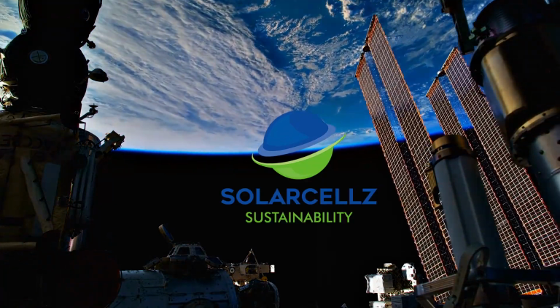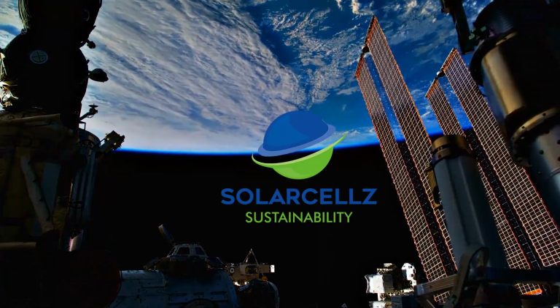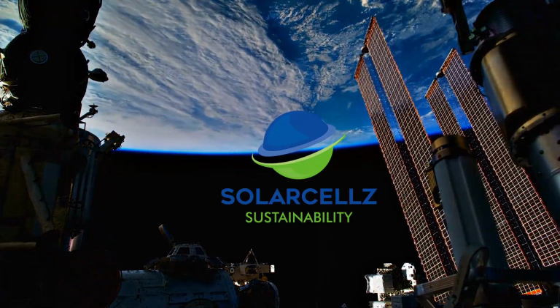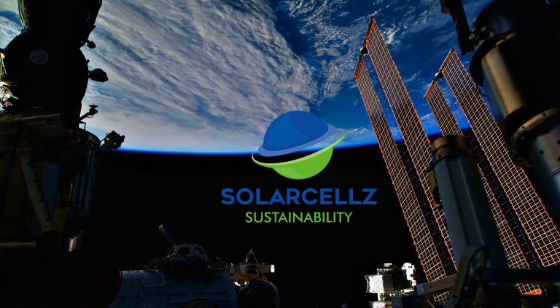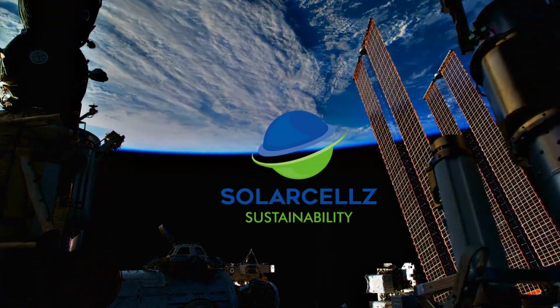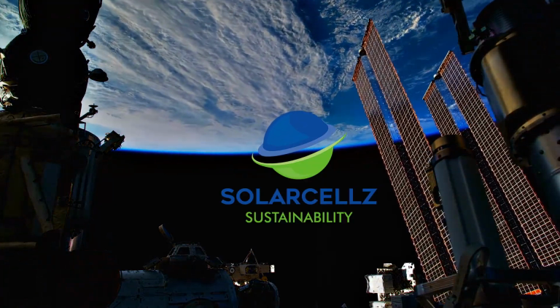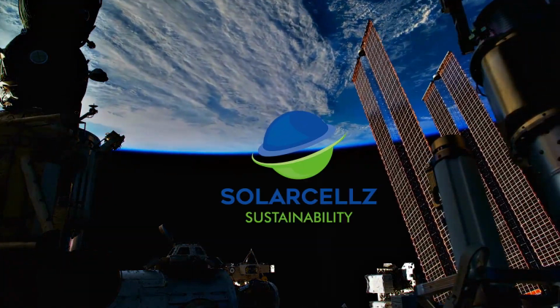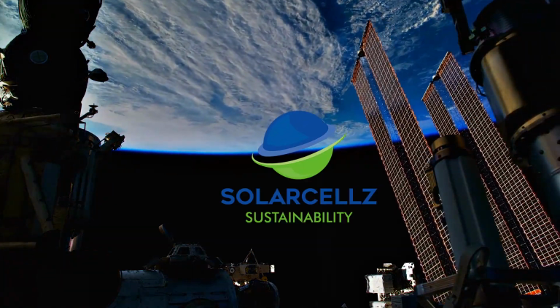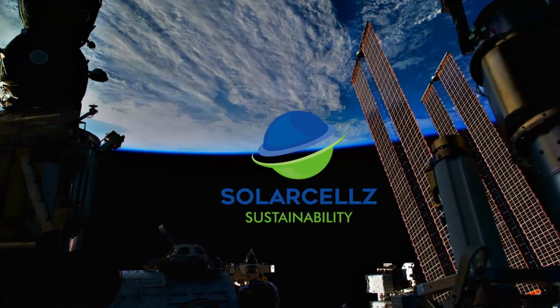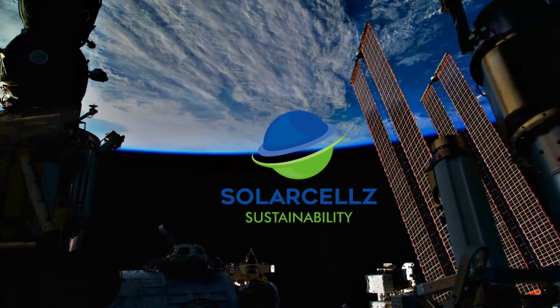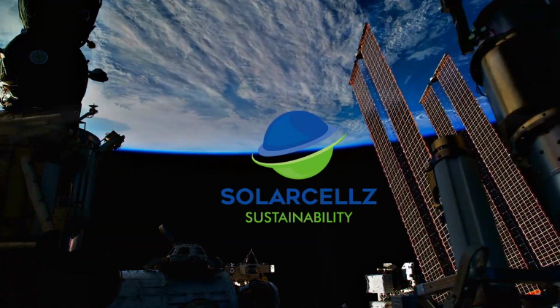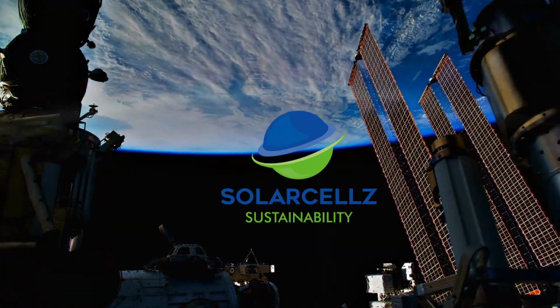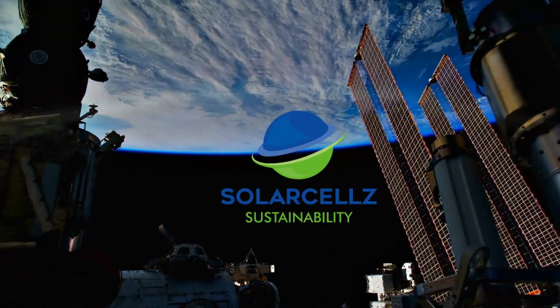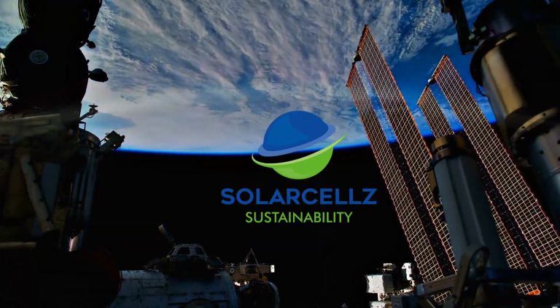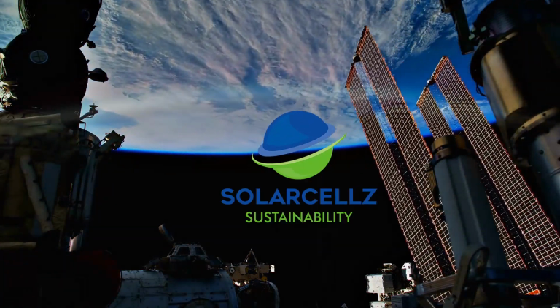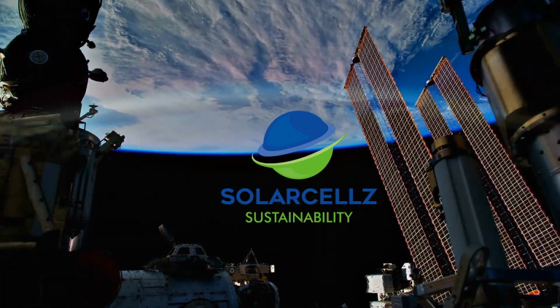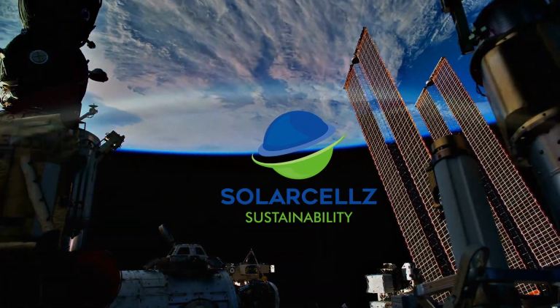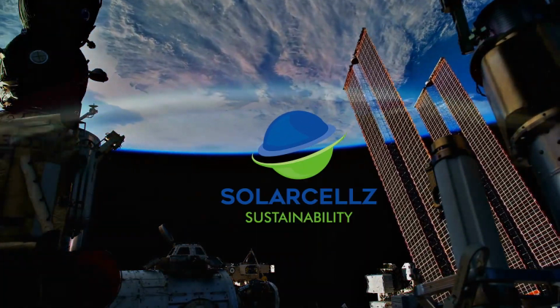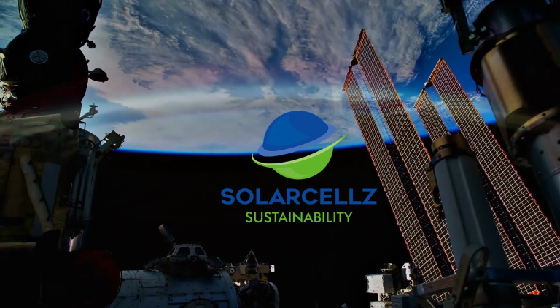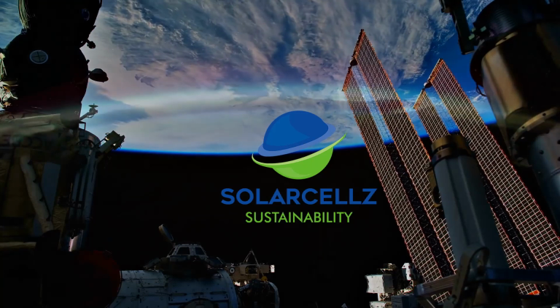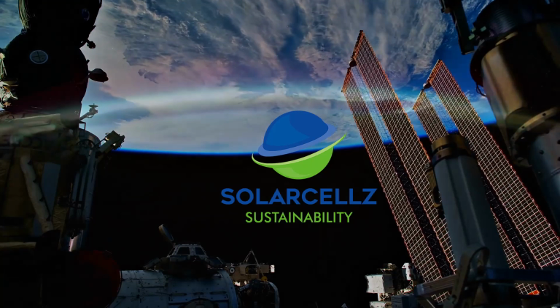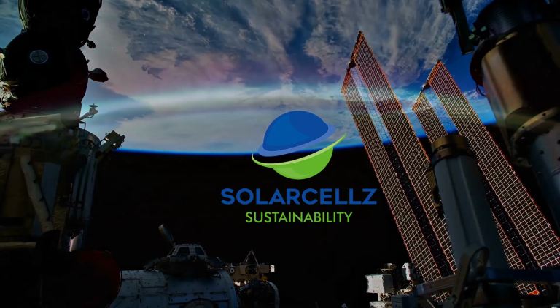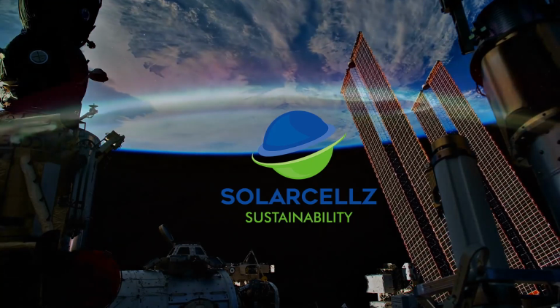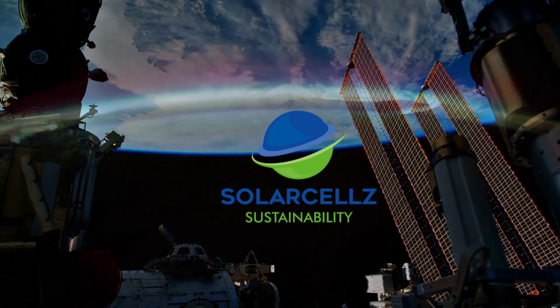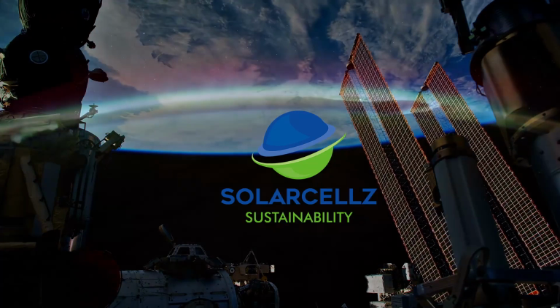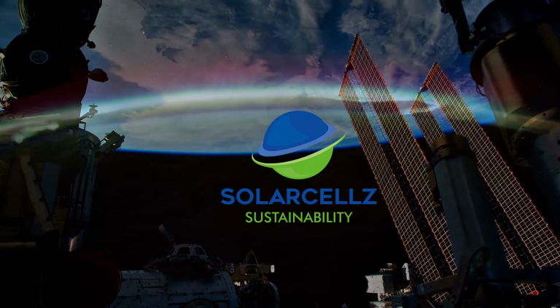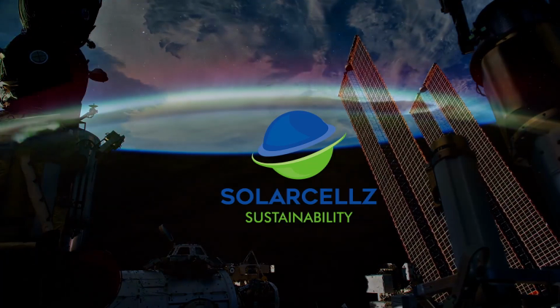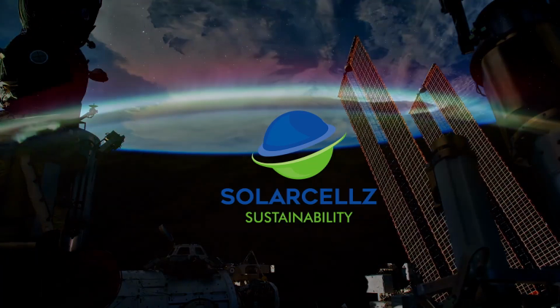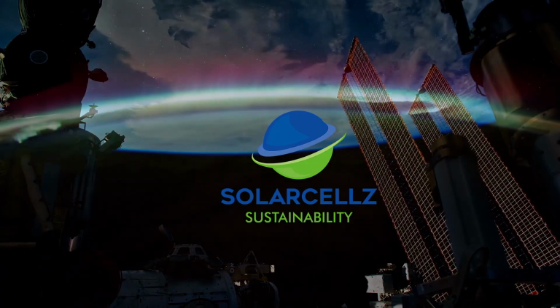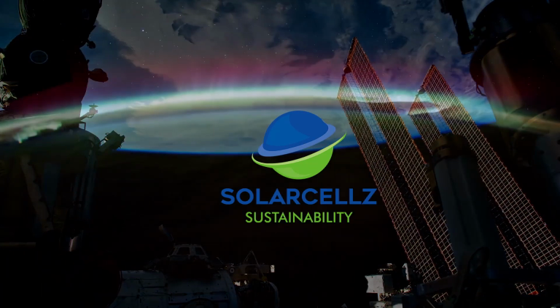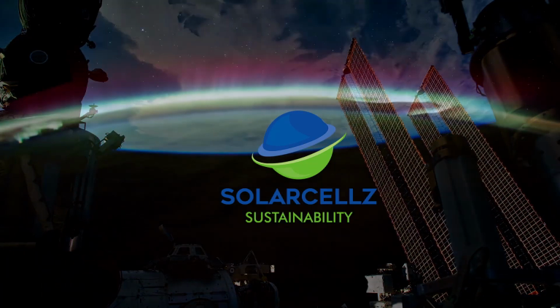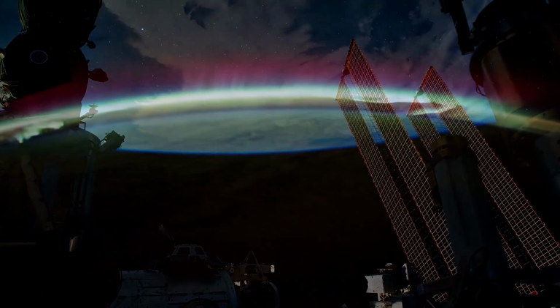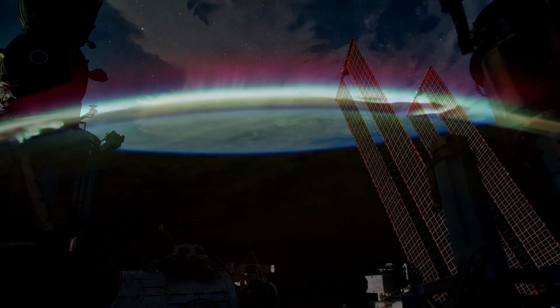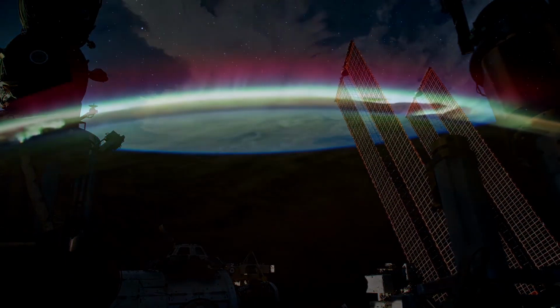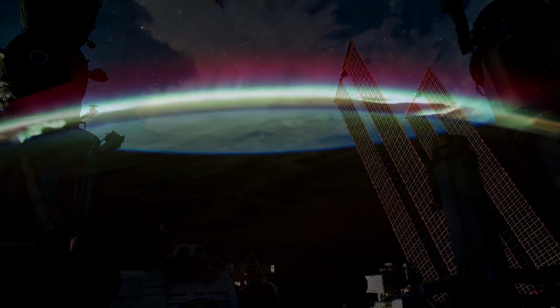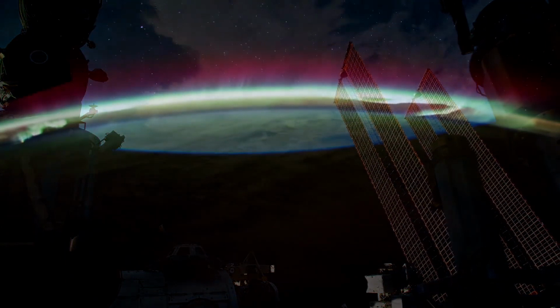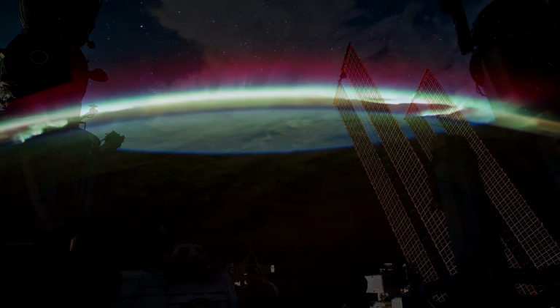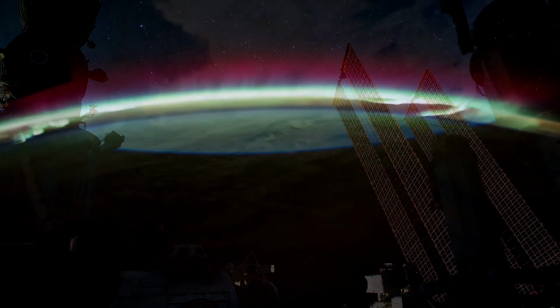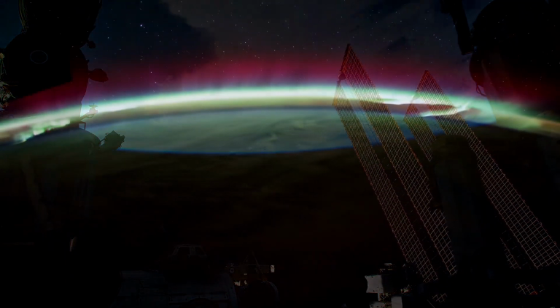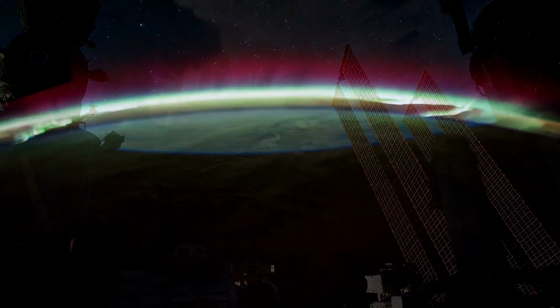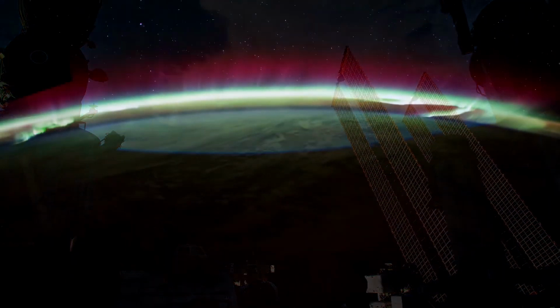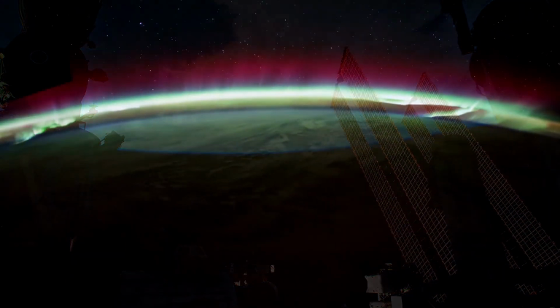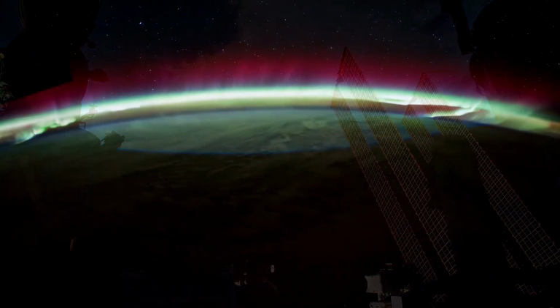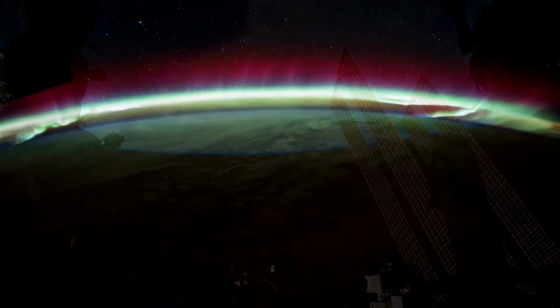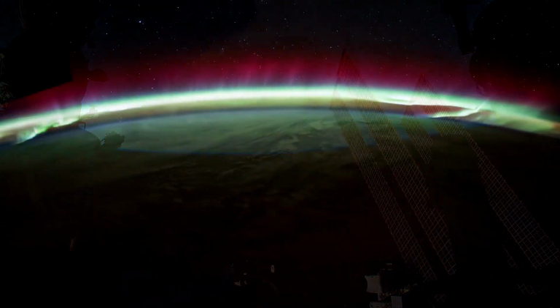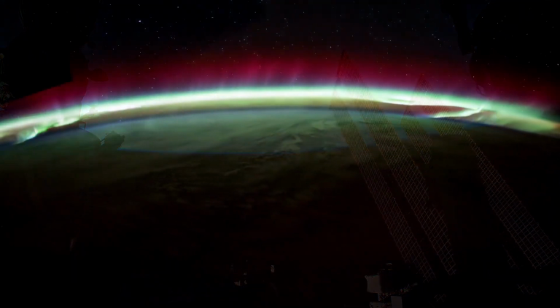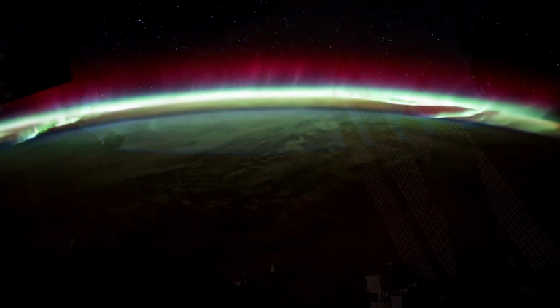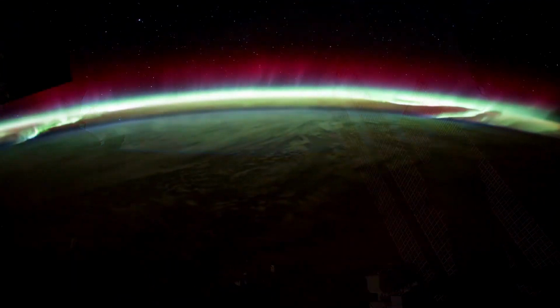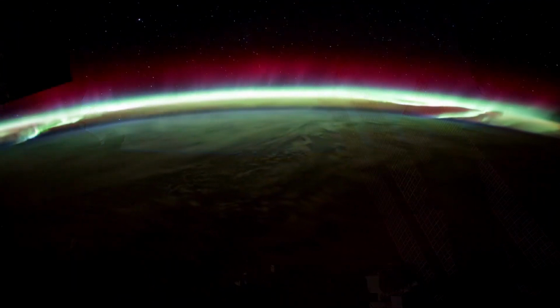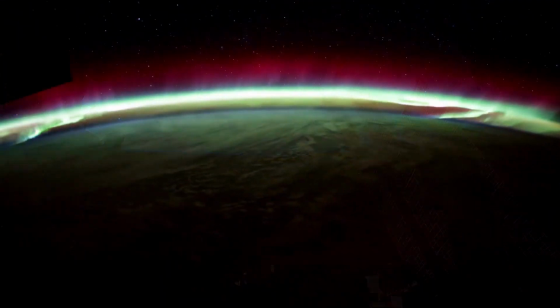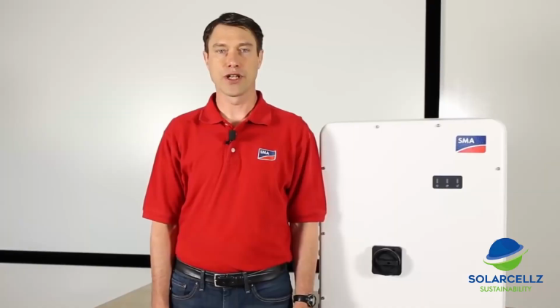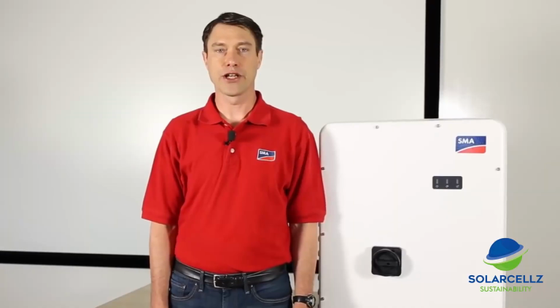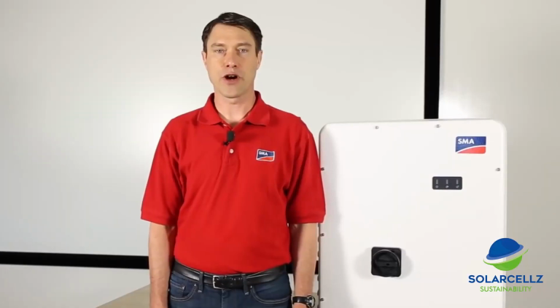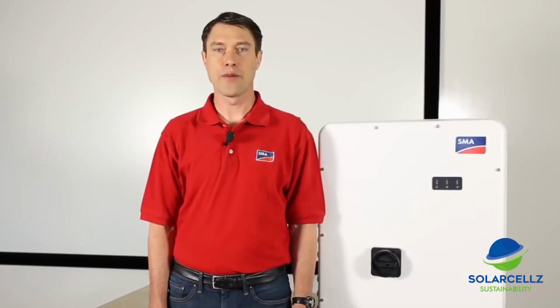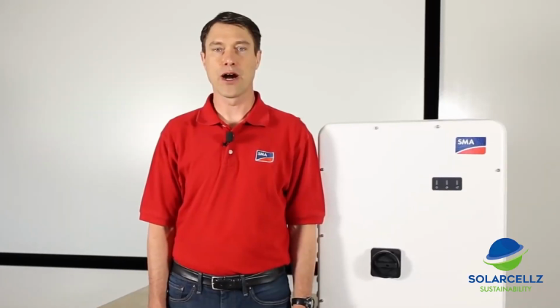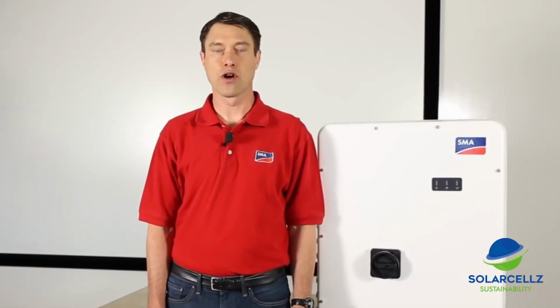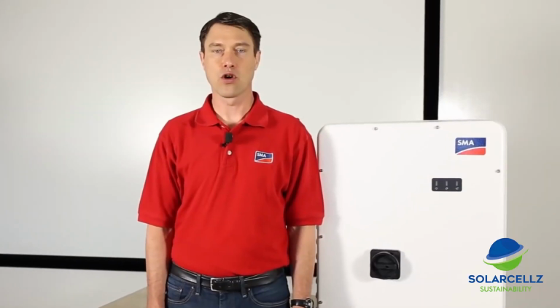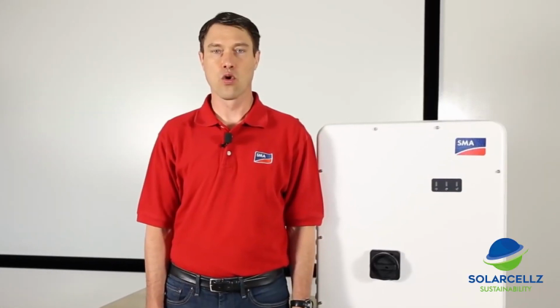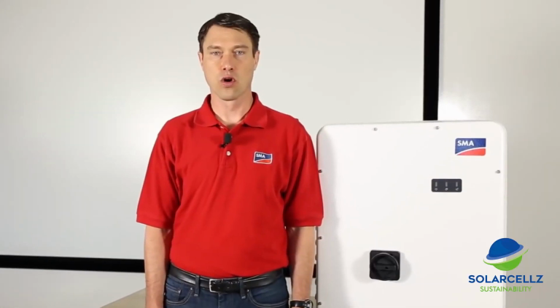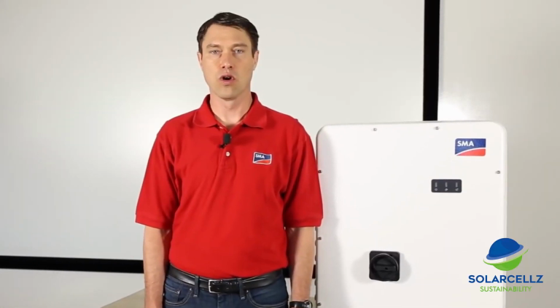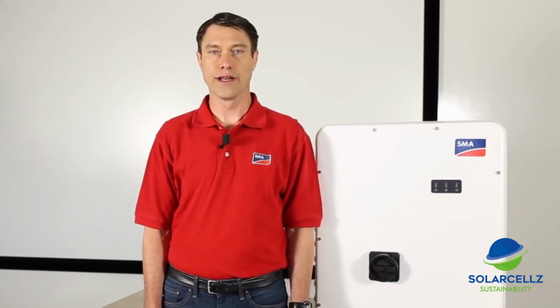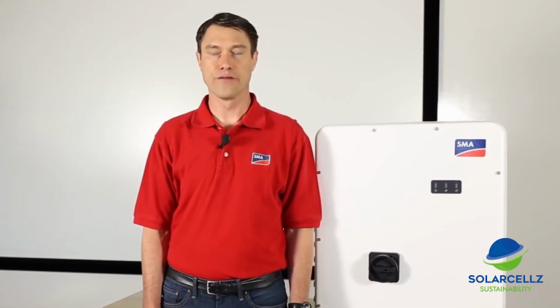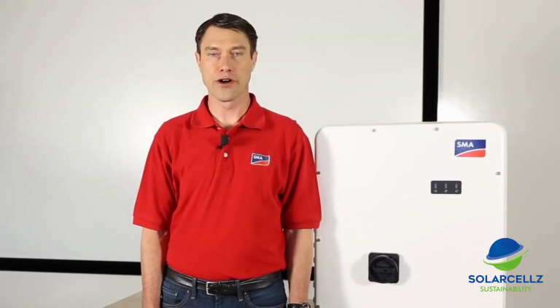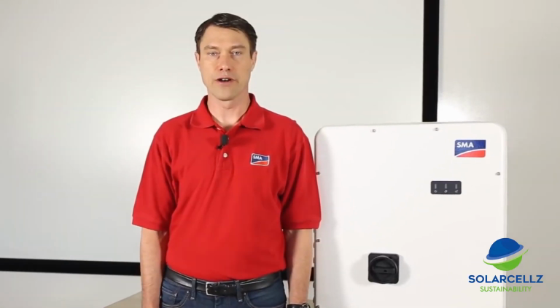Hi, my name is Mike Mahon with SMA Solar Academy. In the Tech Tip today, we're going to talk about the installation of the new Sunny TriPower Core 1 inverter.